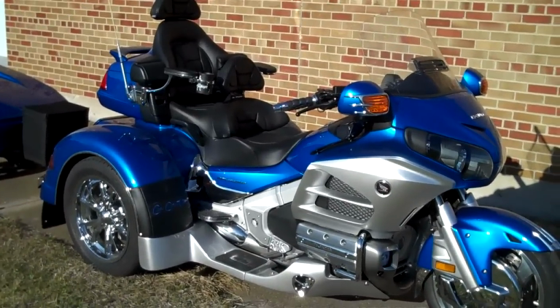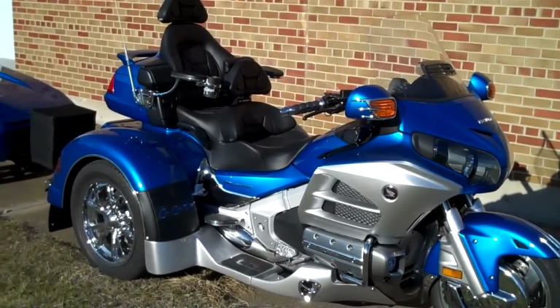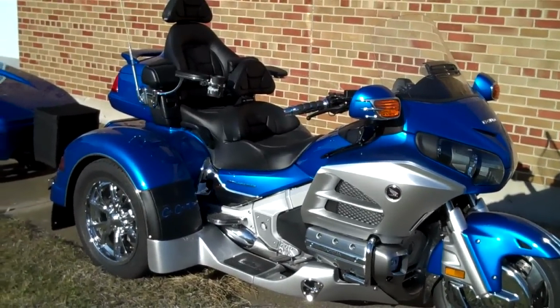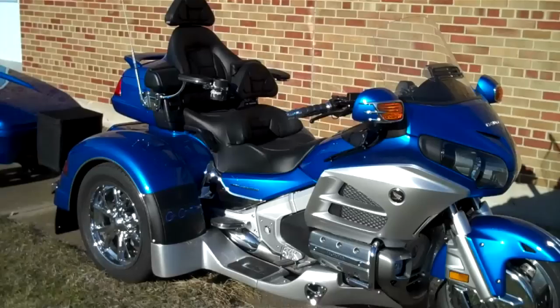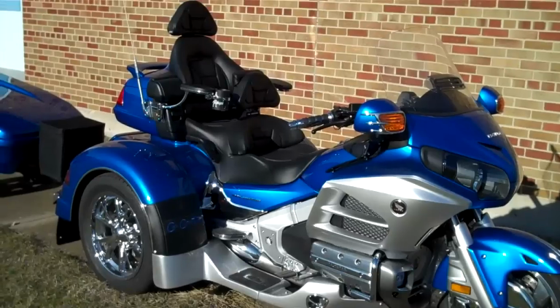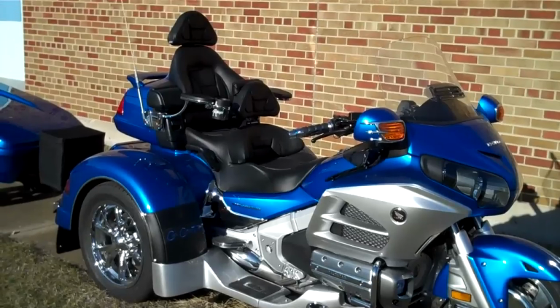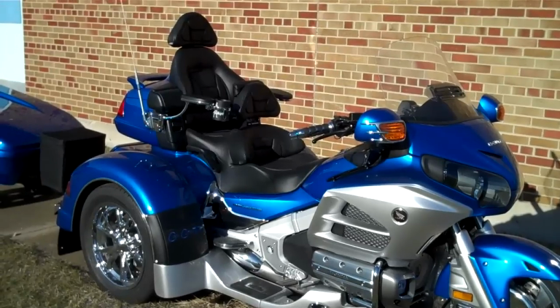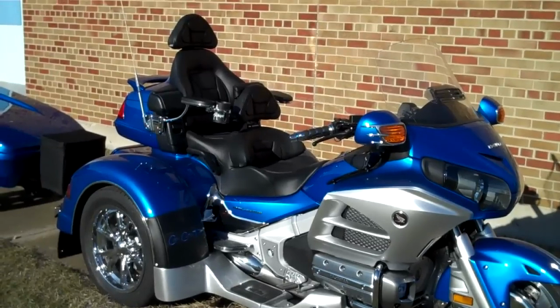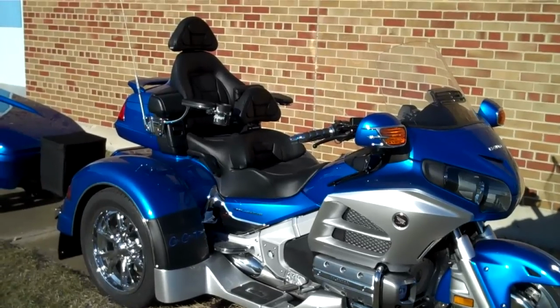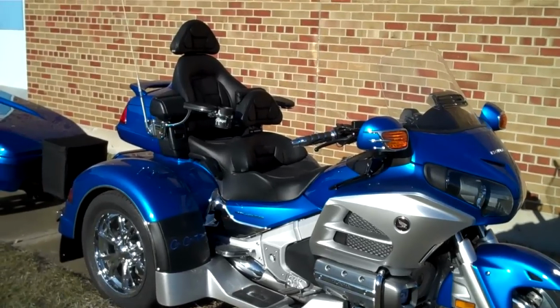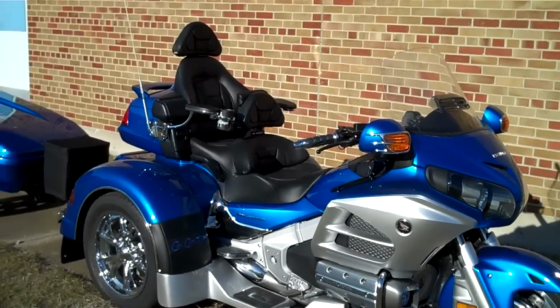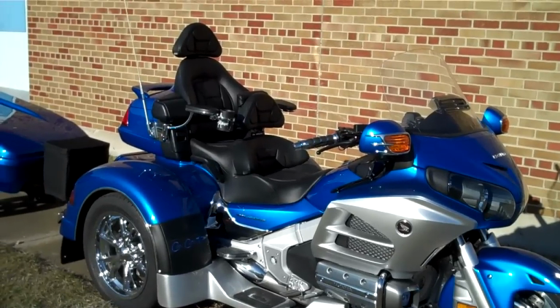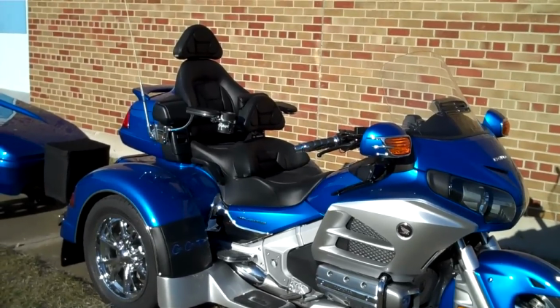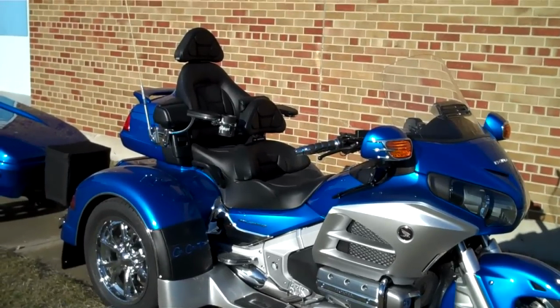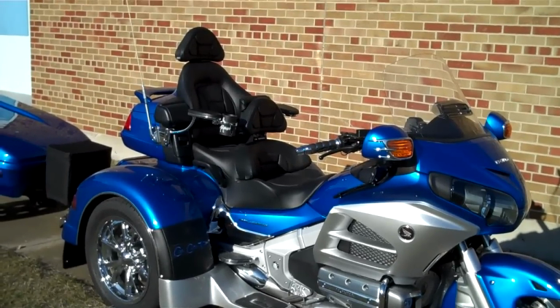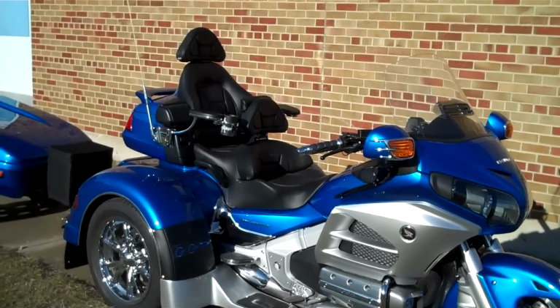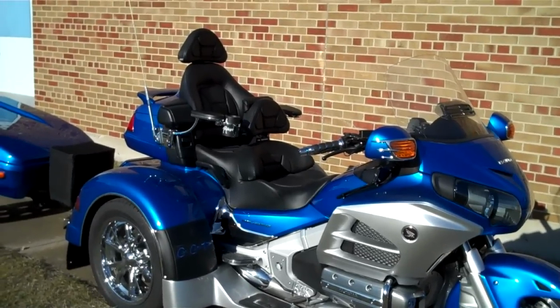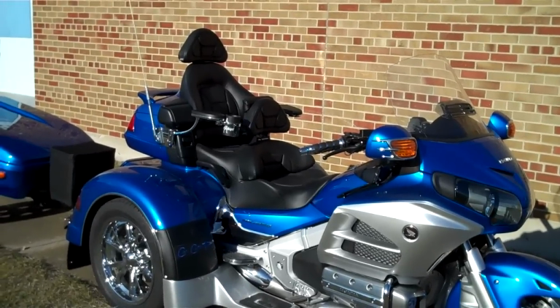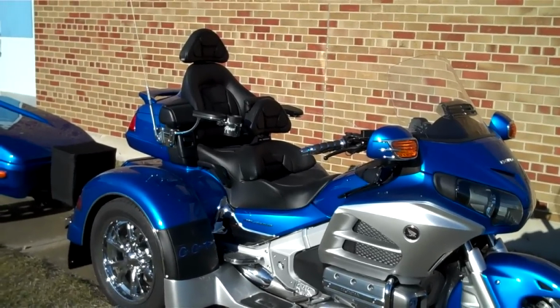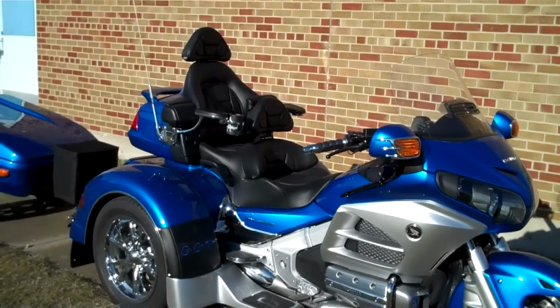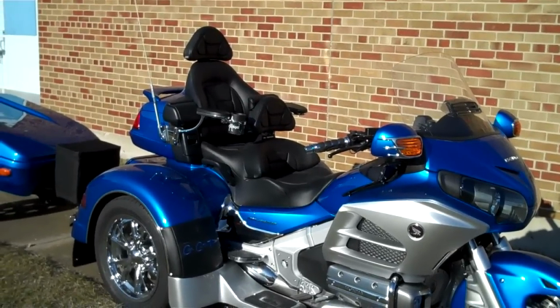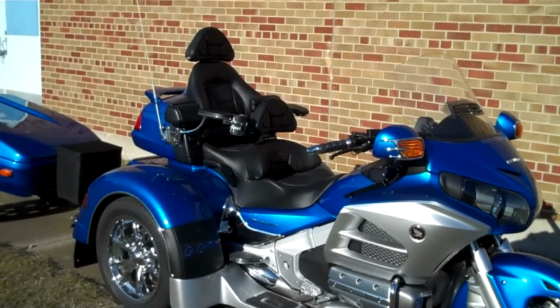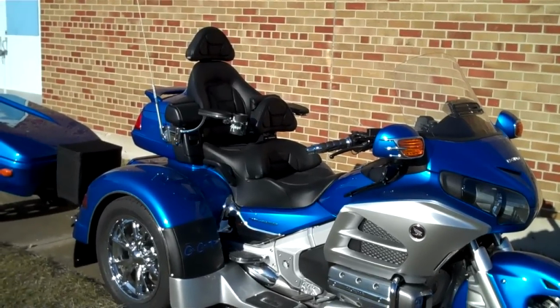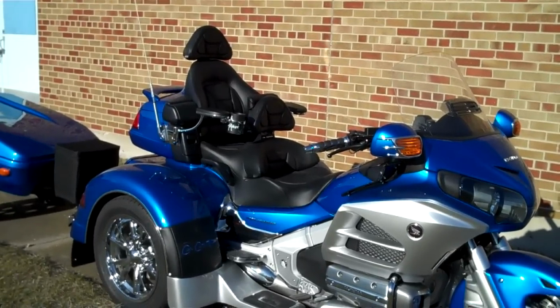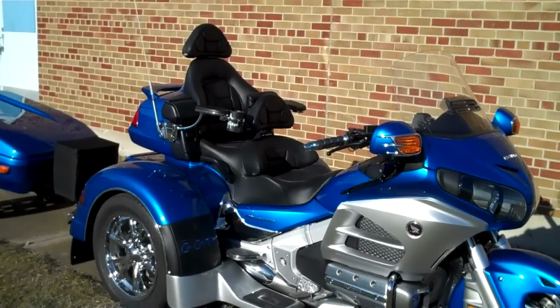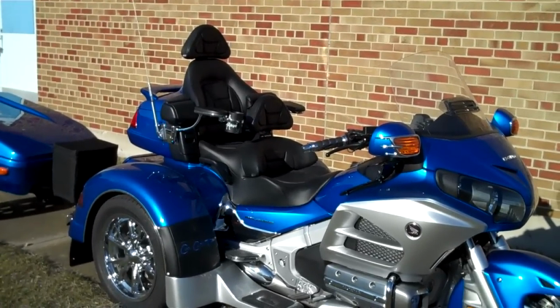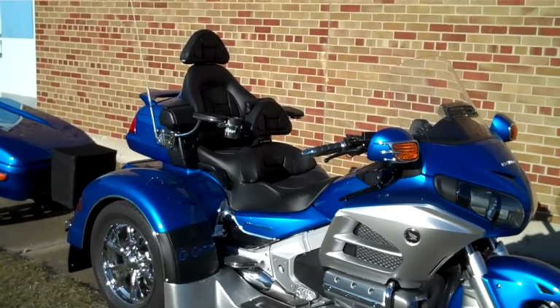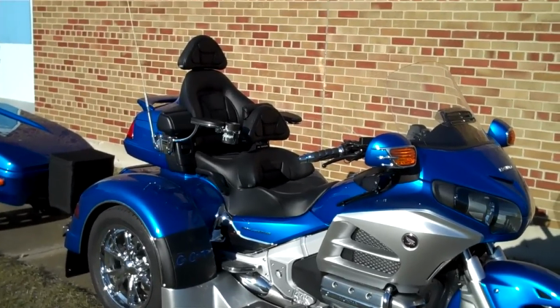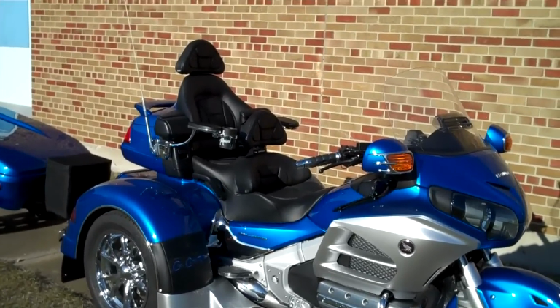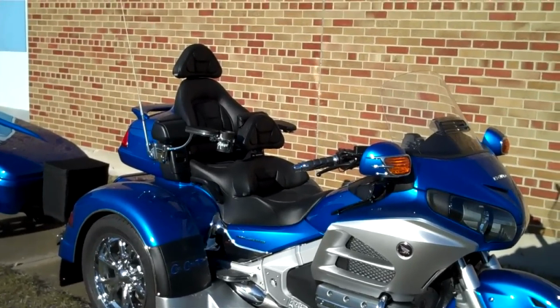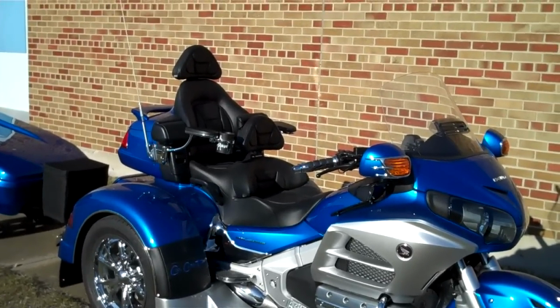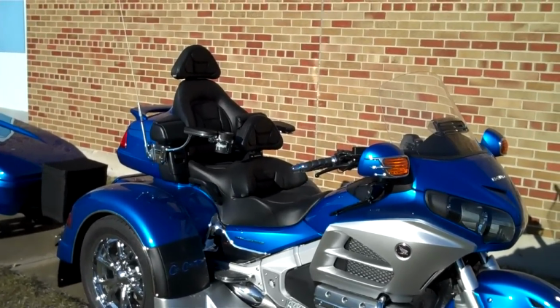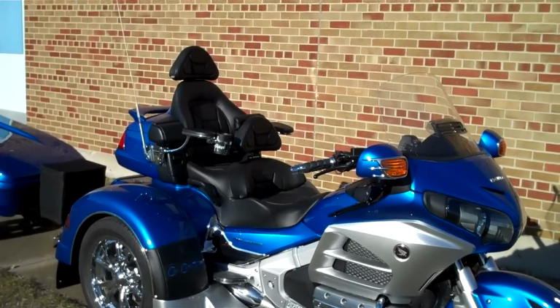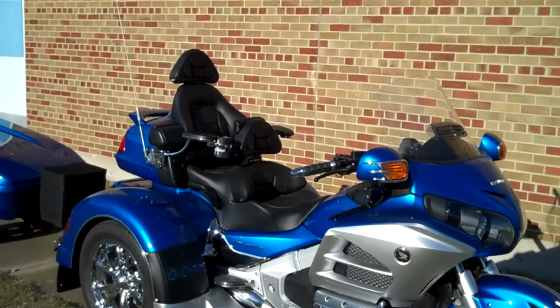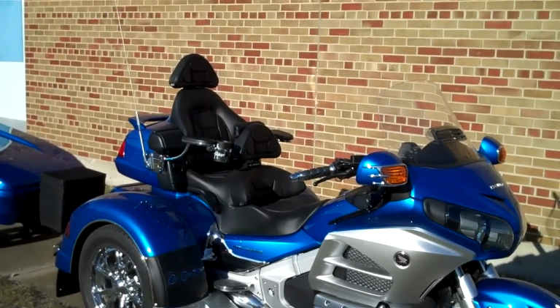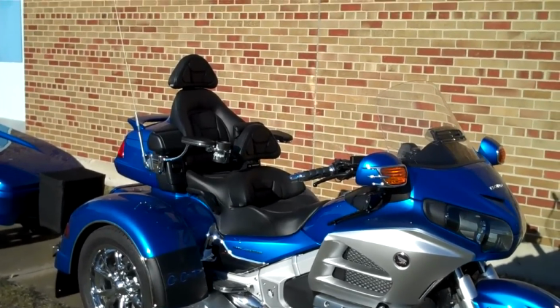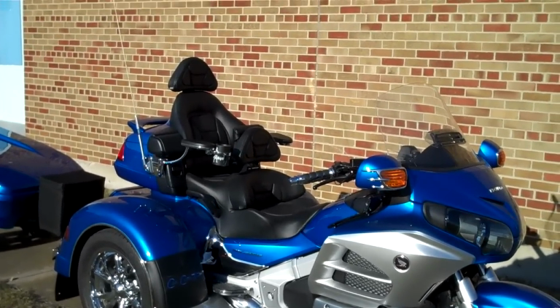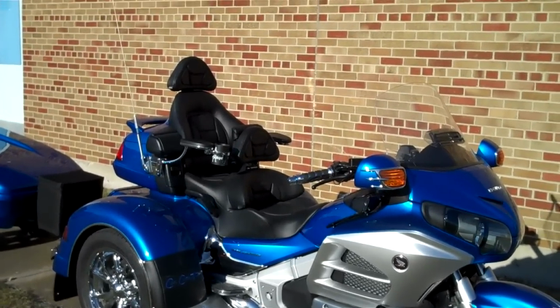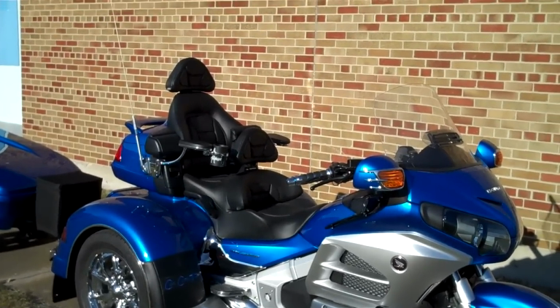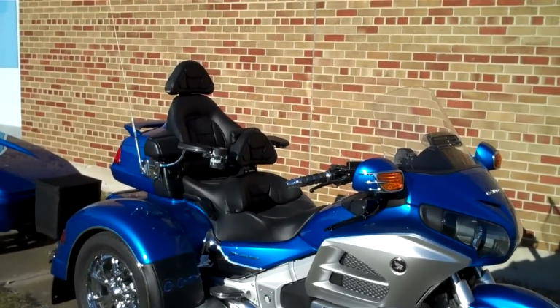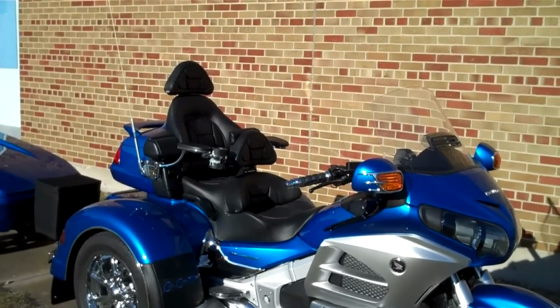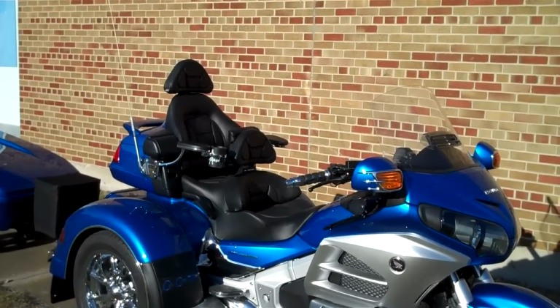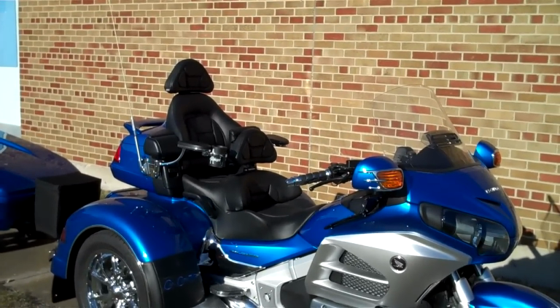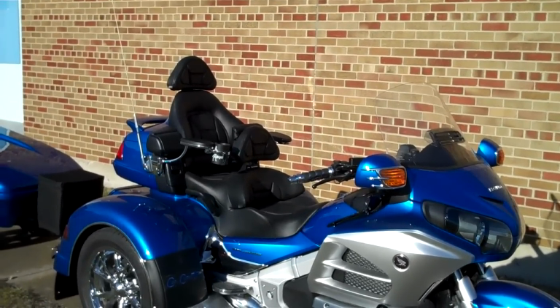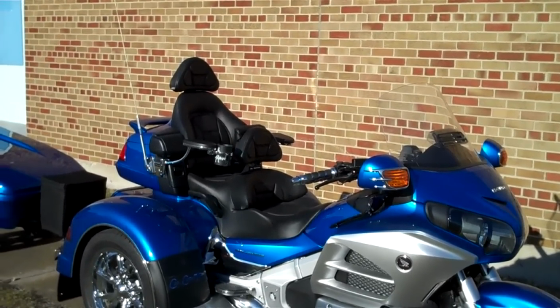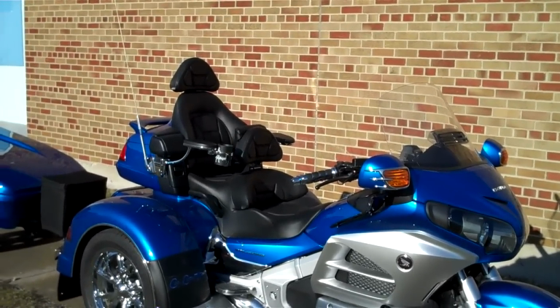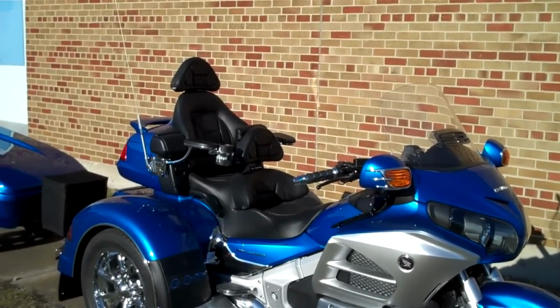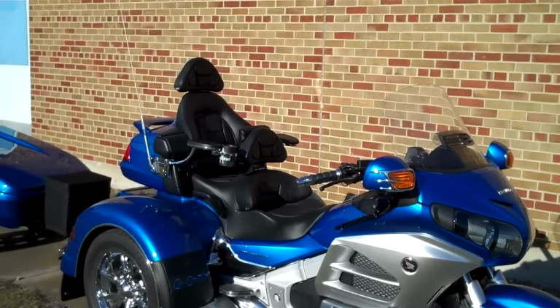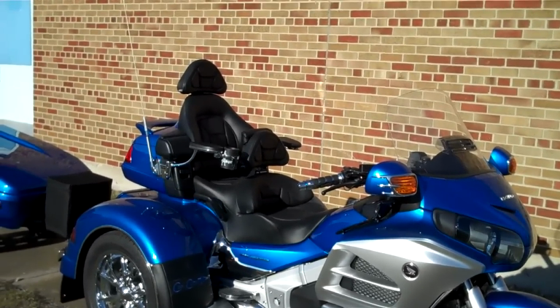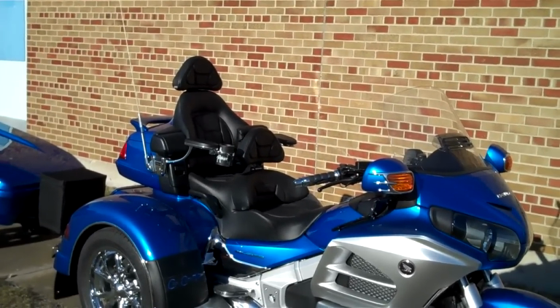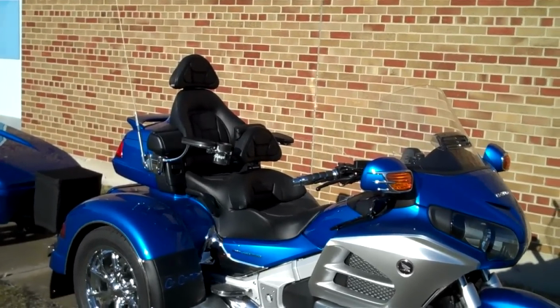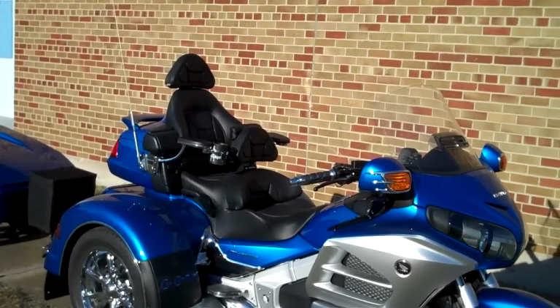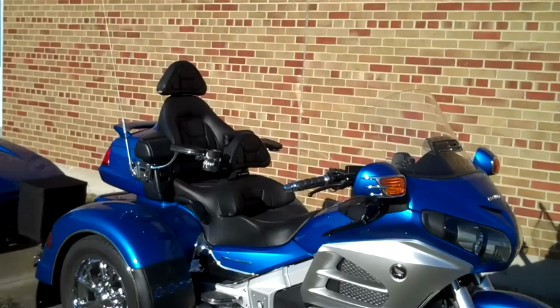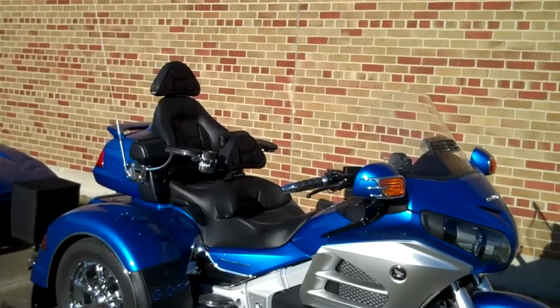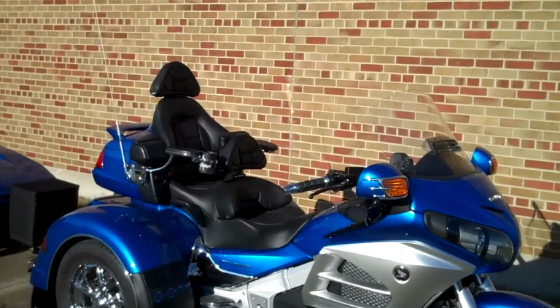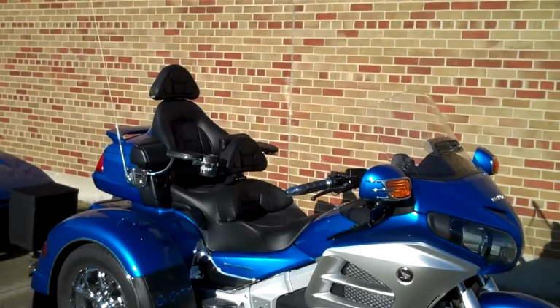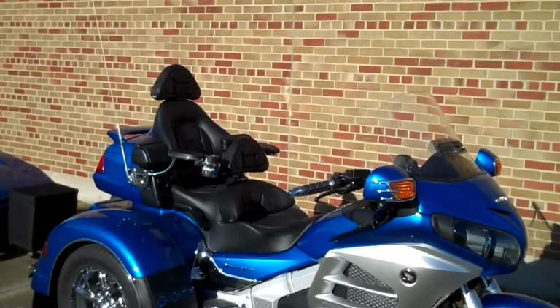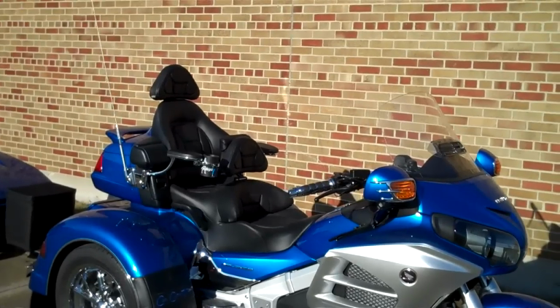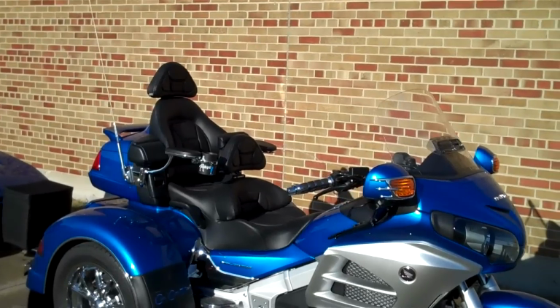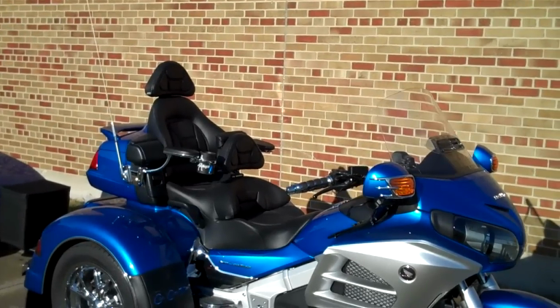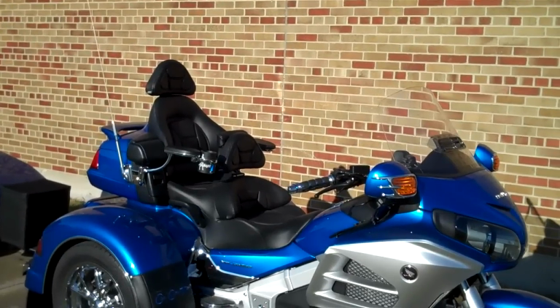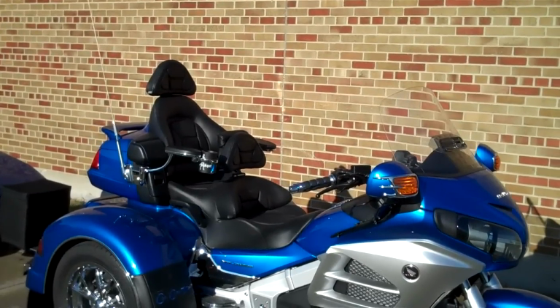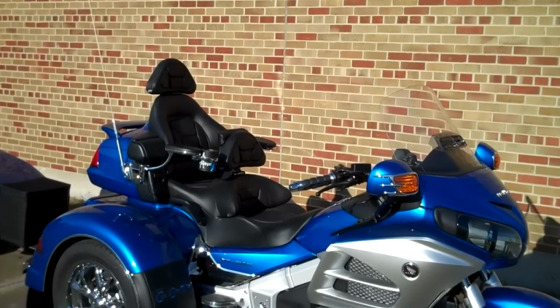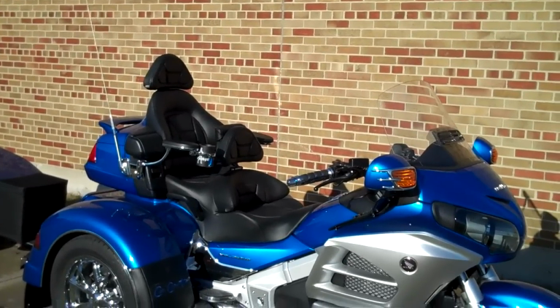Driver's backrest, Karayakin armrest. It's got our new Honda headrest for the passenger.